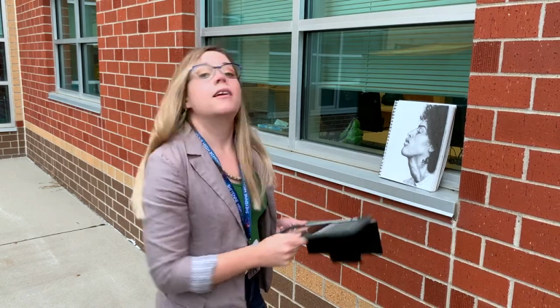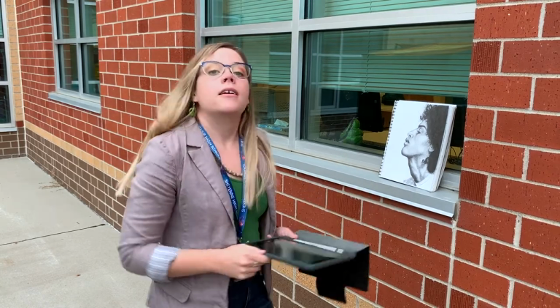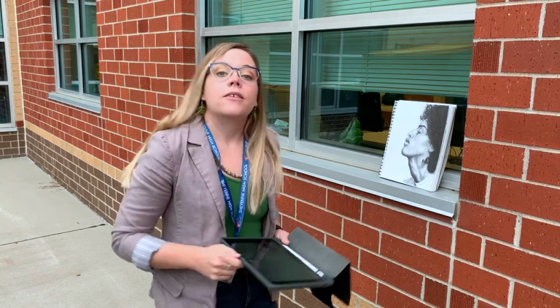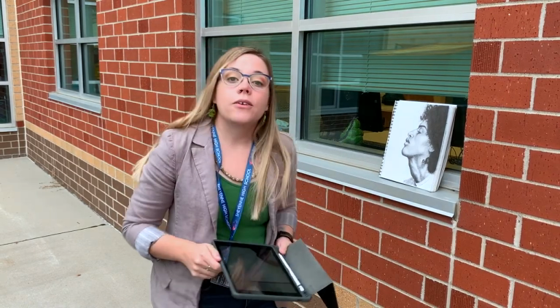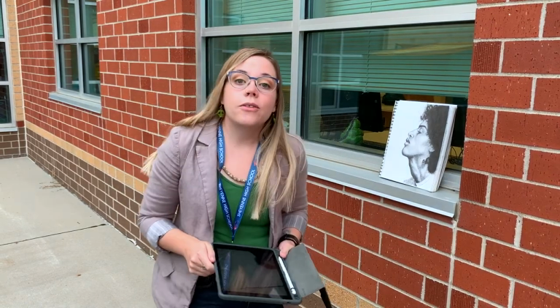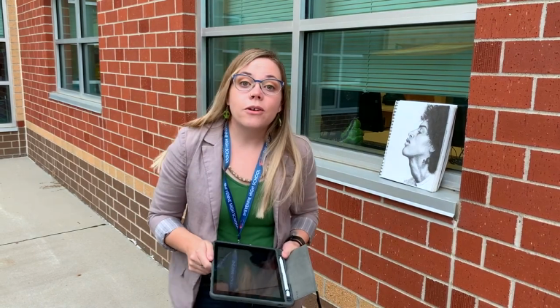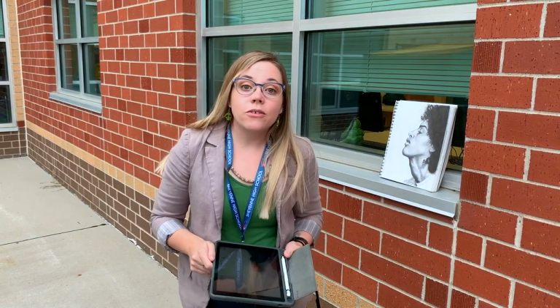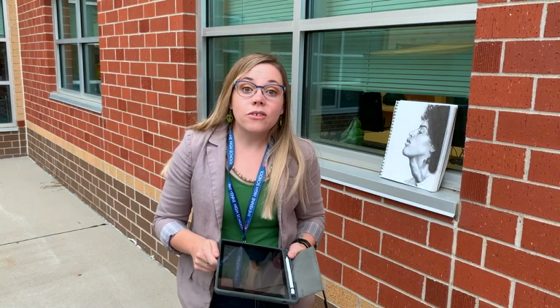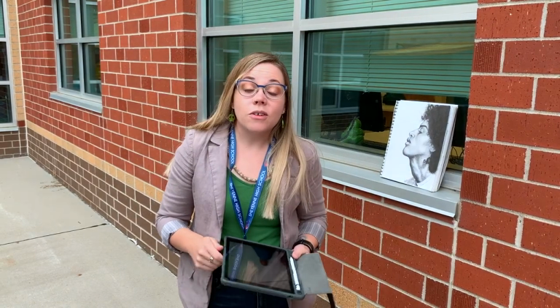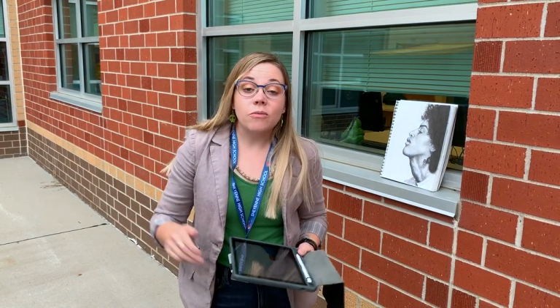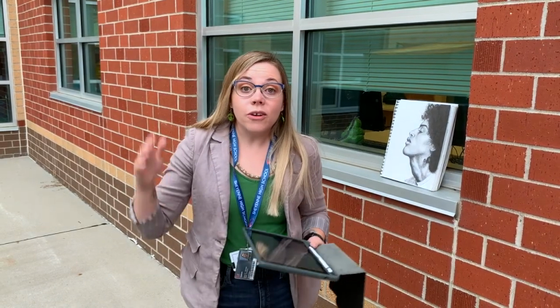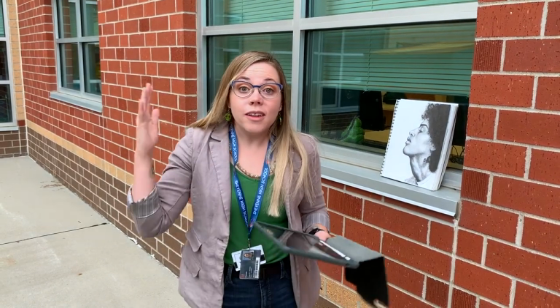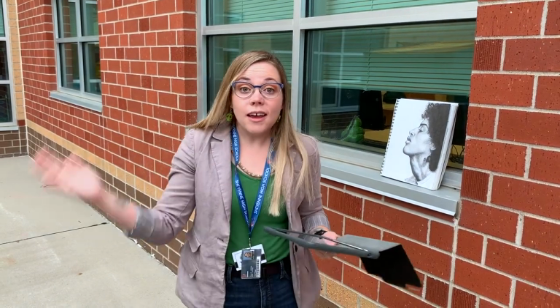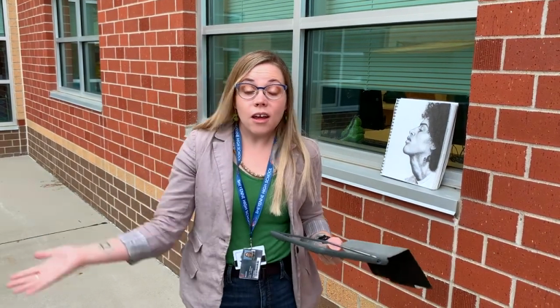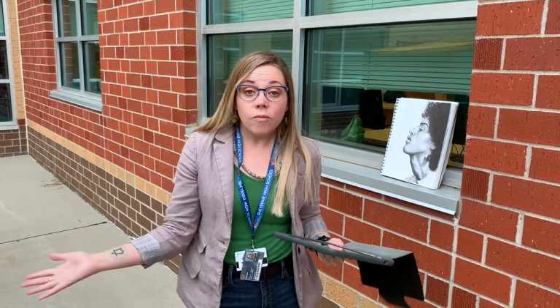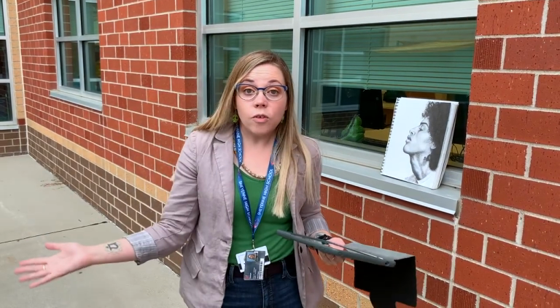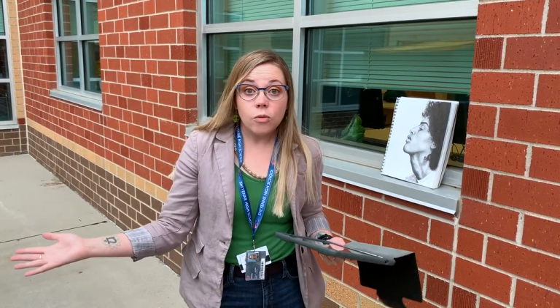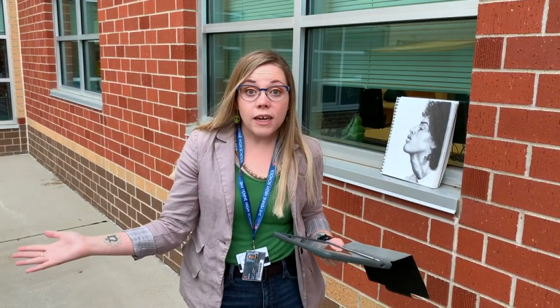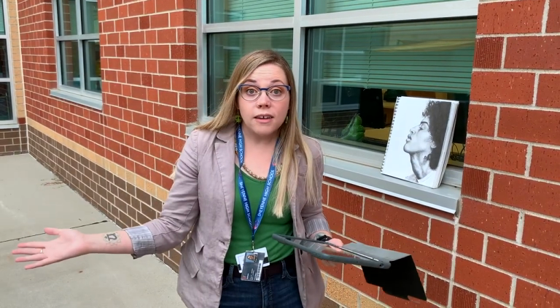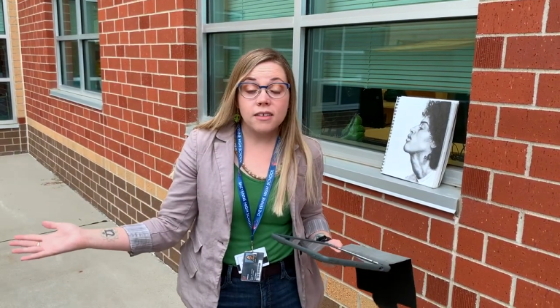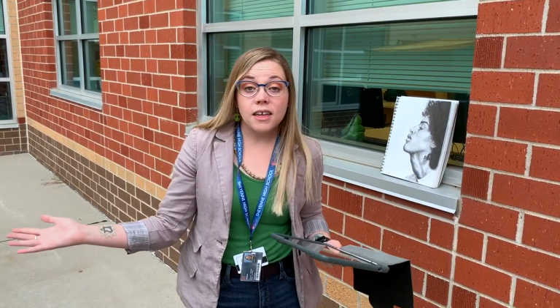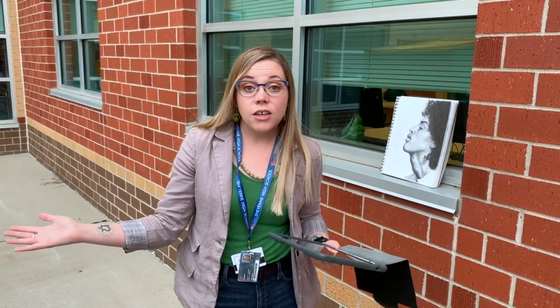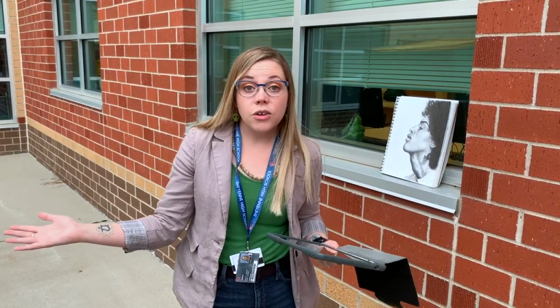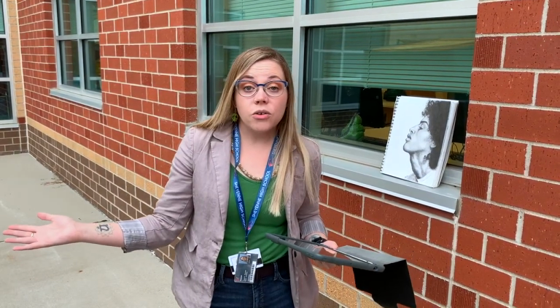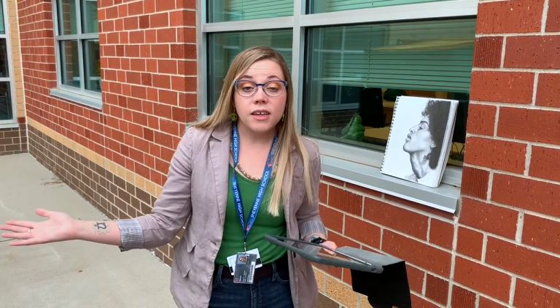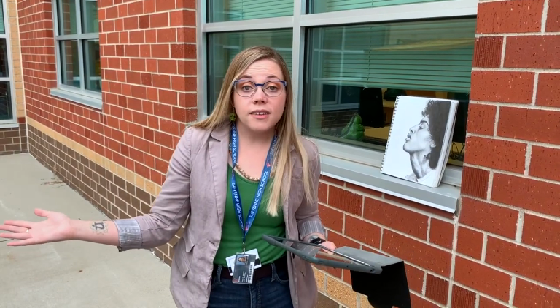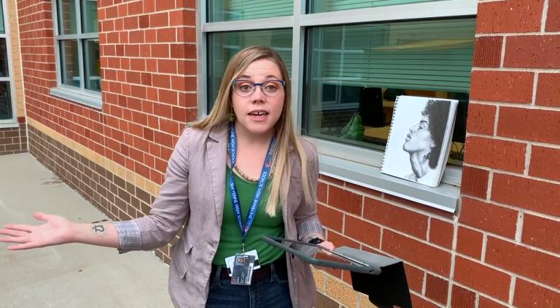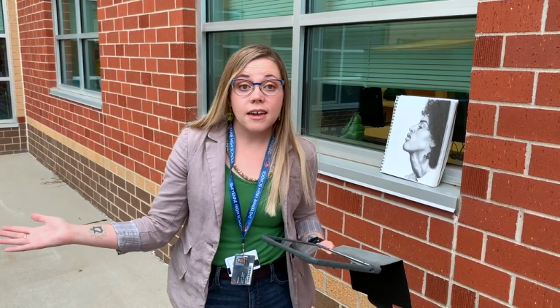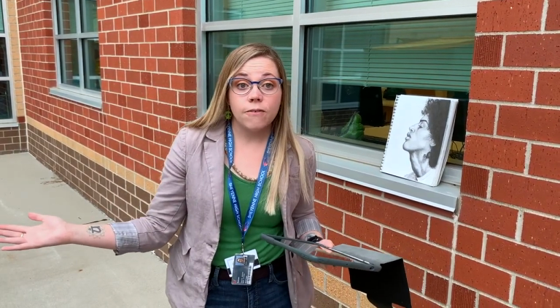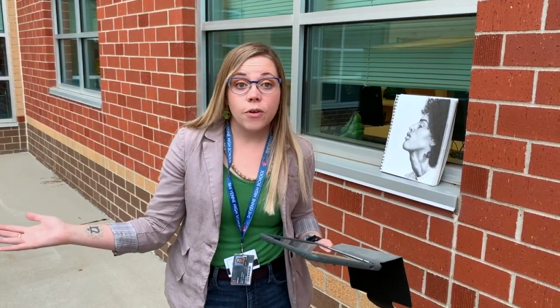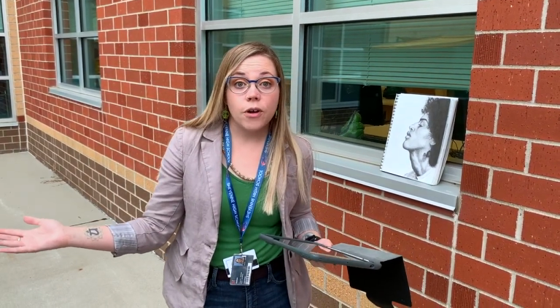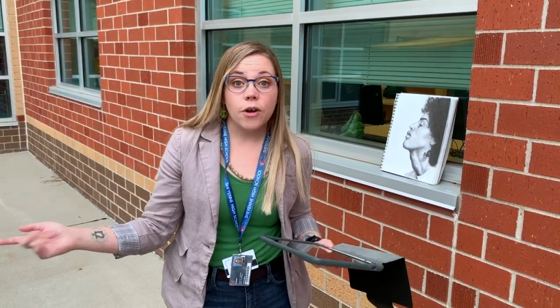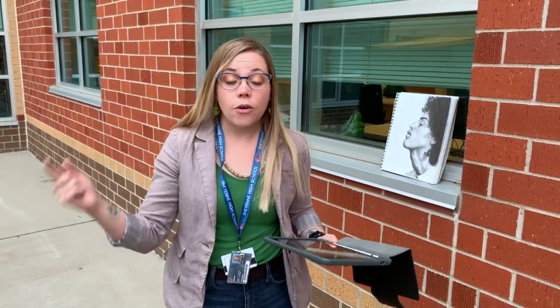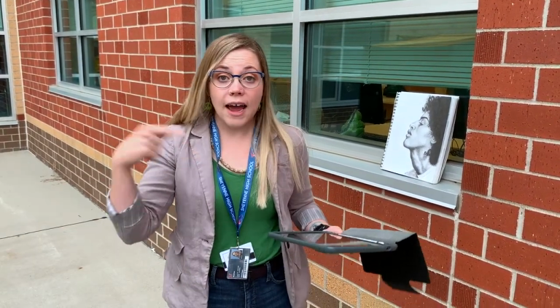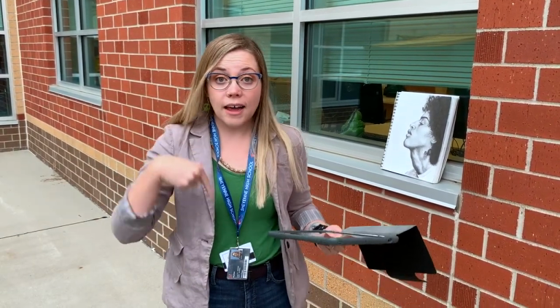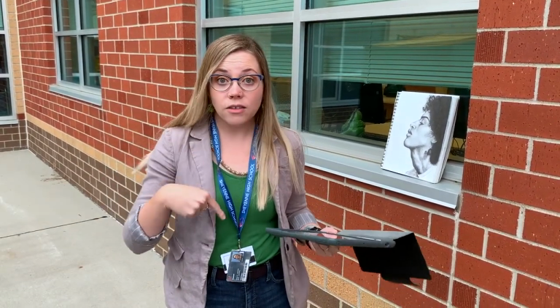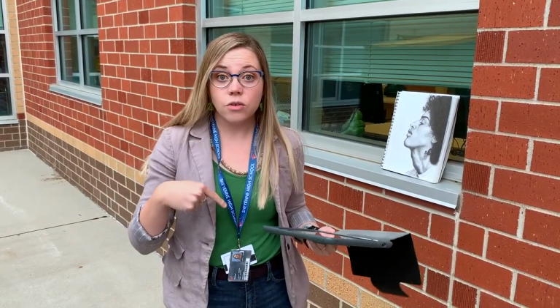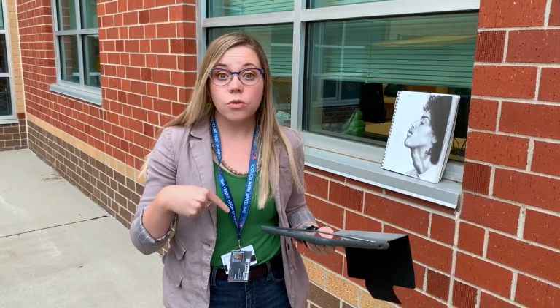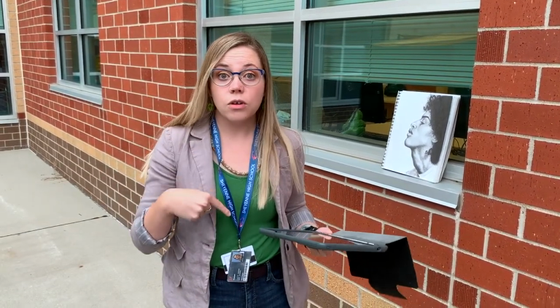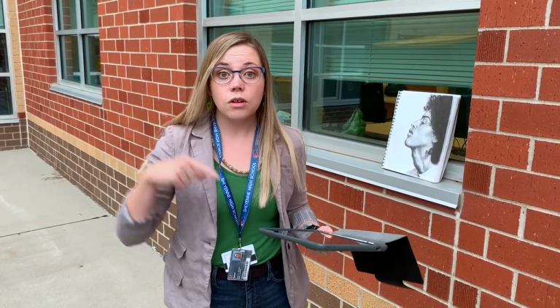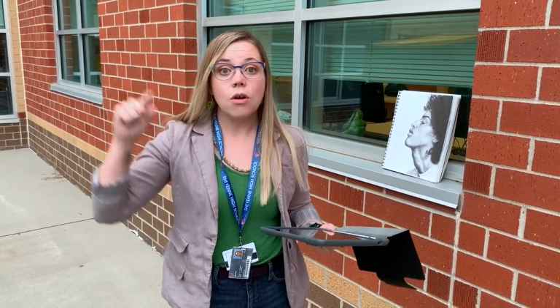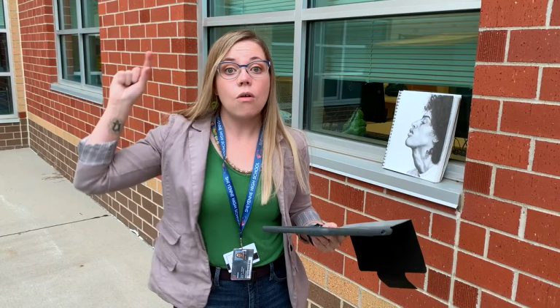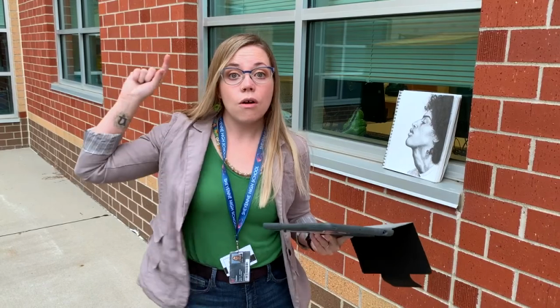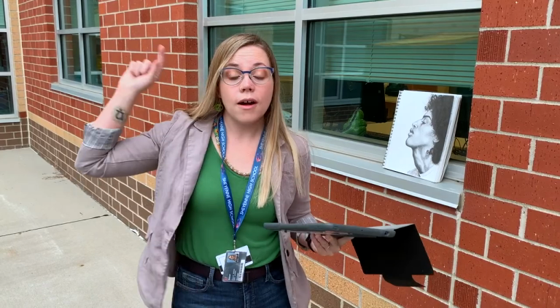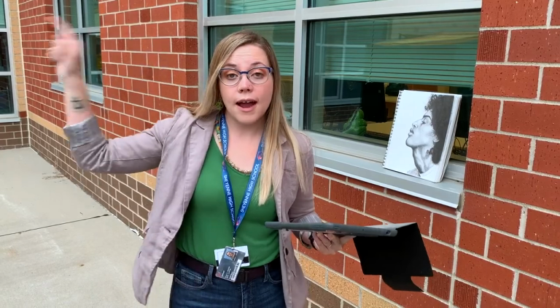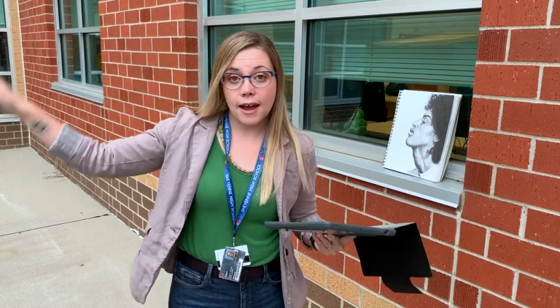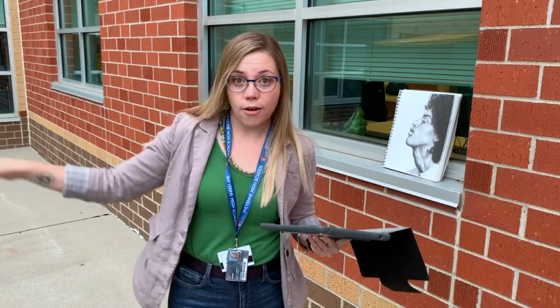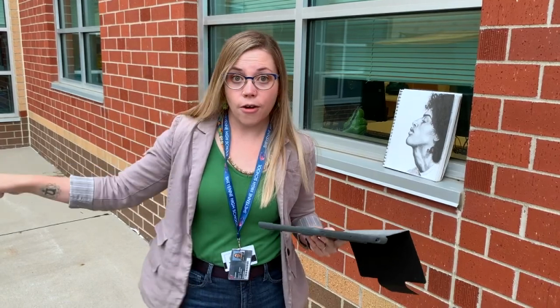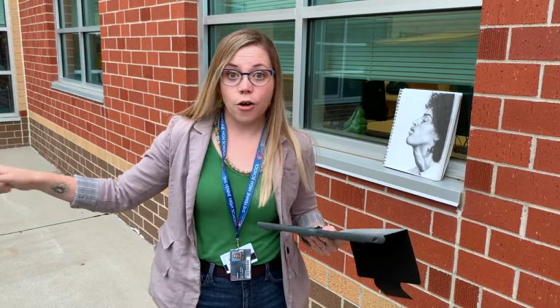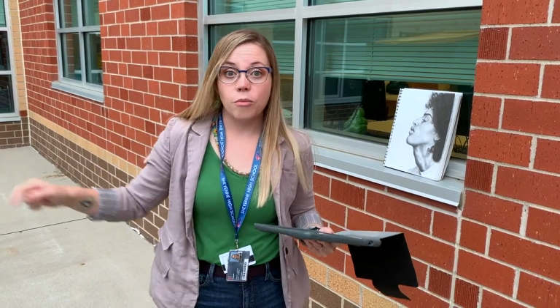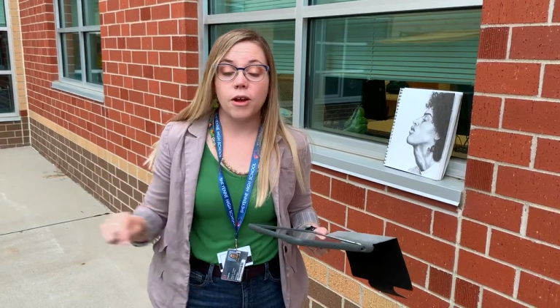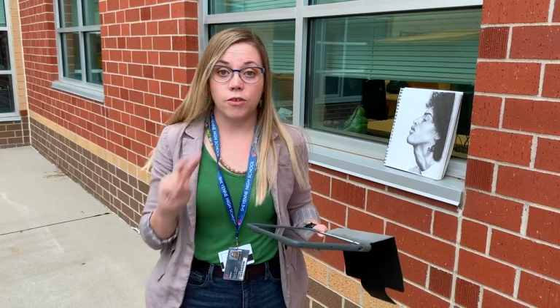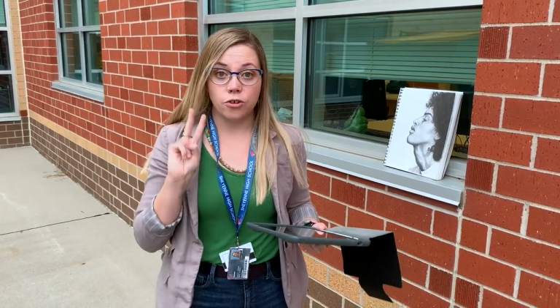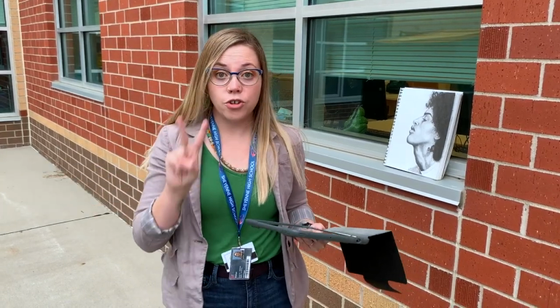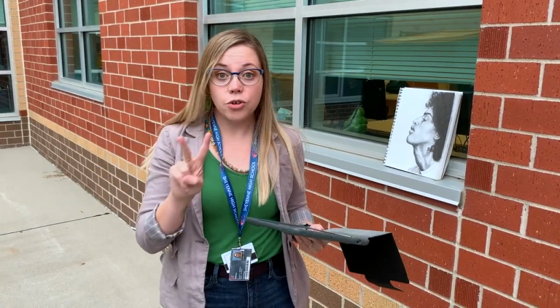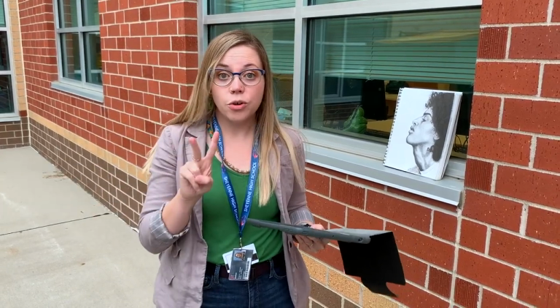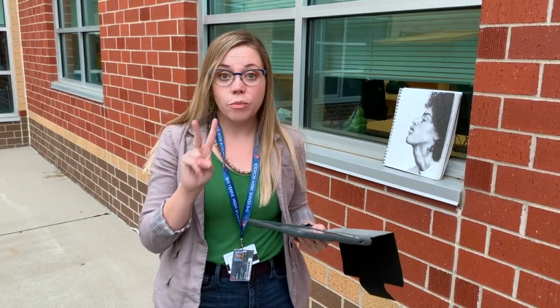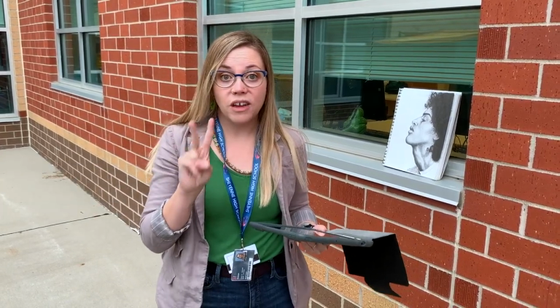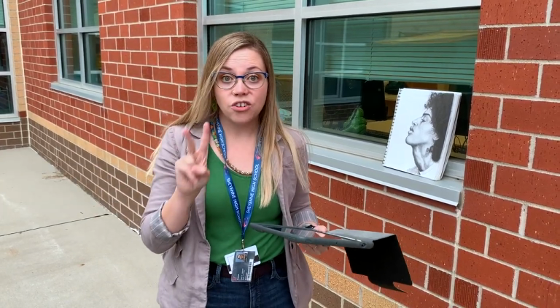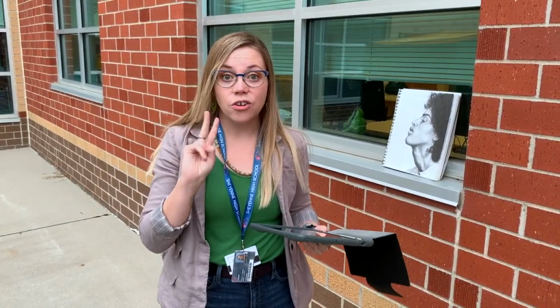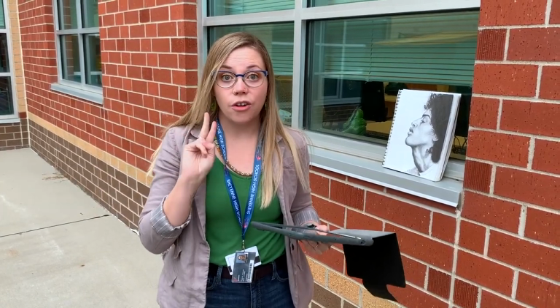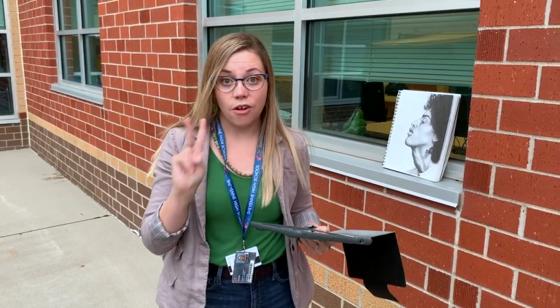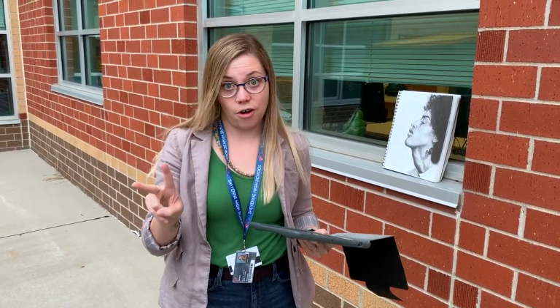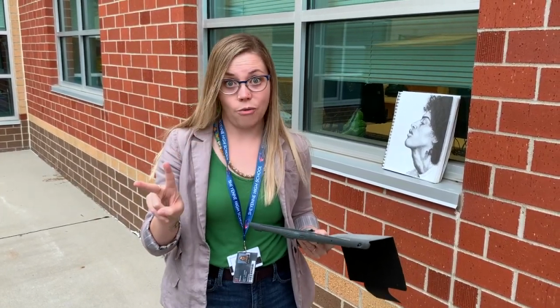So those are some really helpful ways that you can take a photo at school or at home of your two-dimensional artwork.